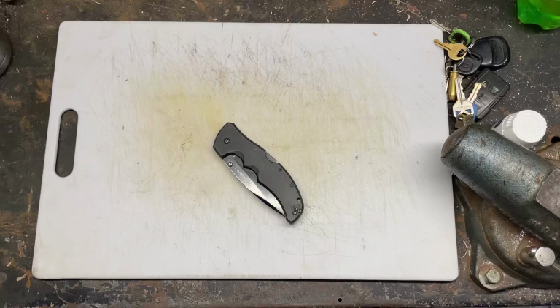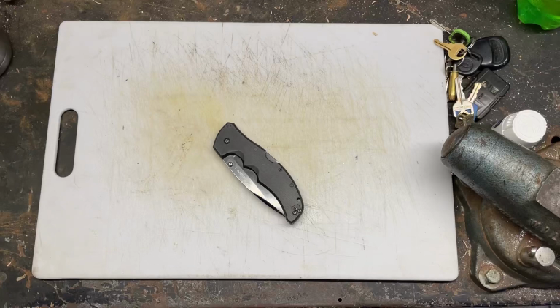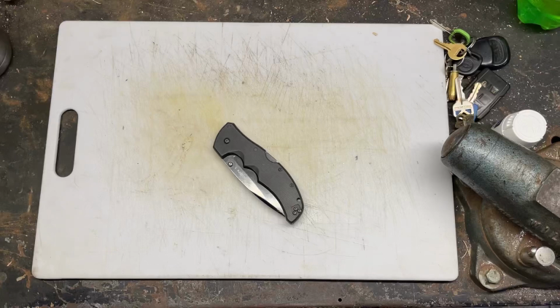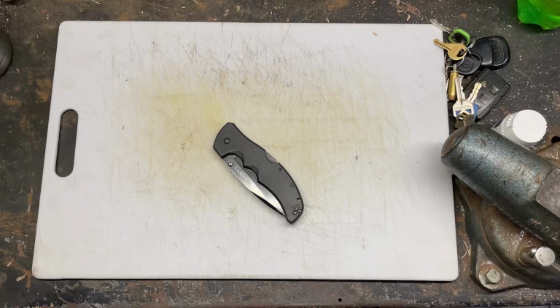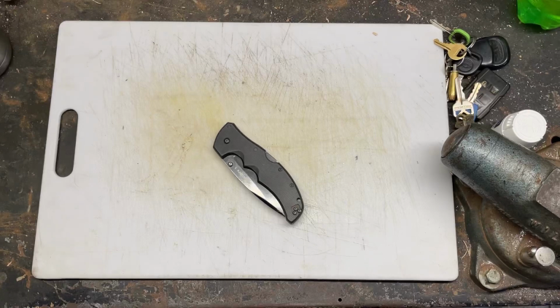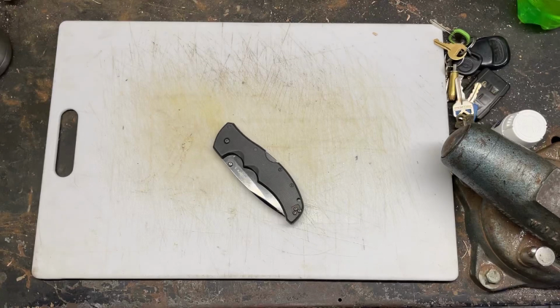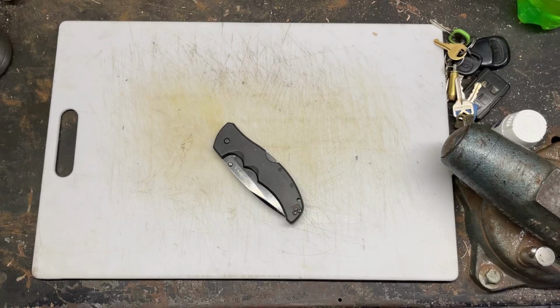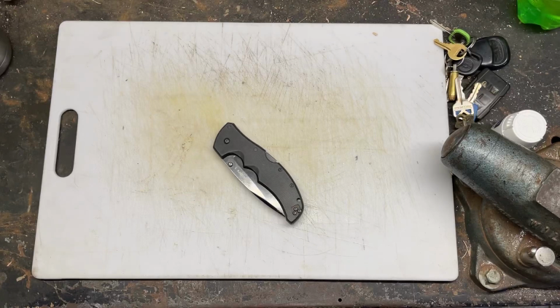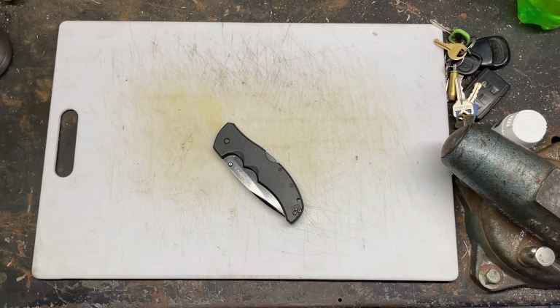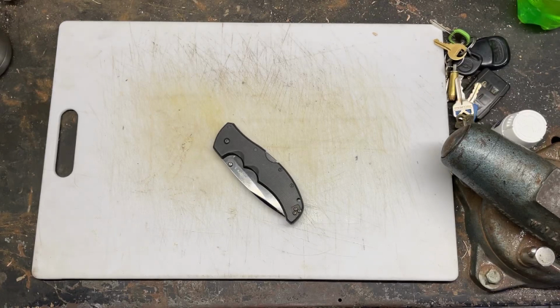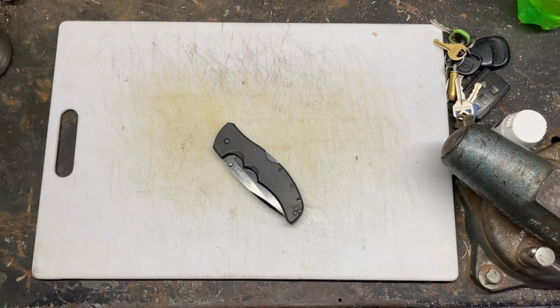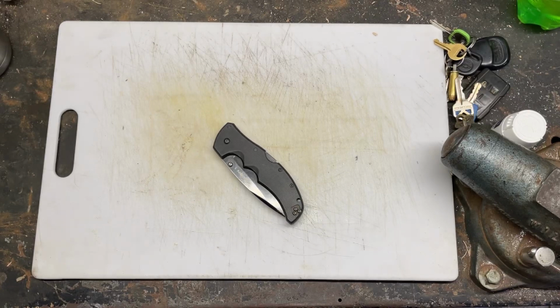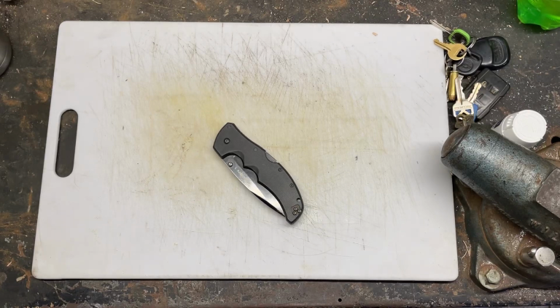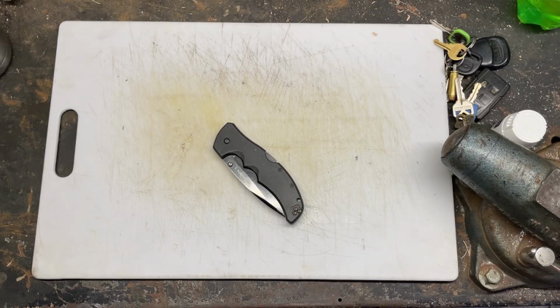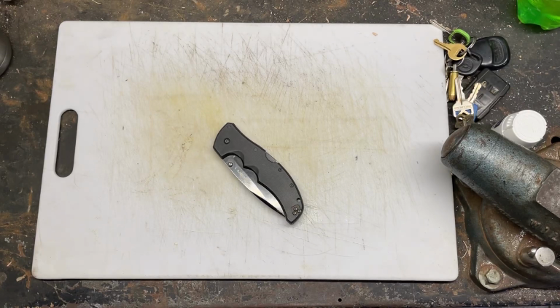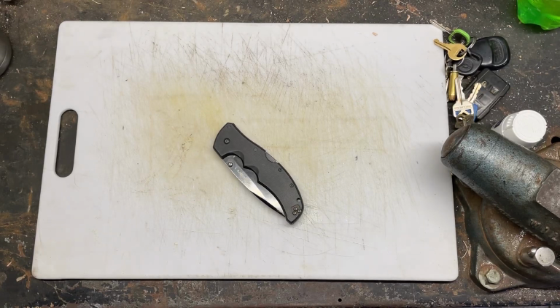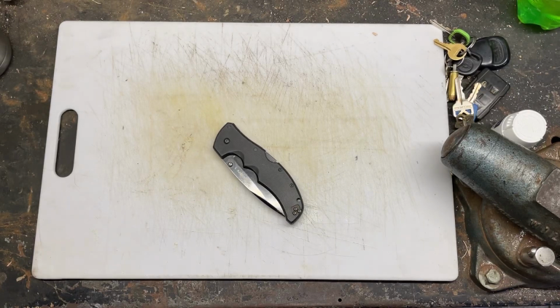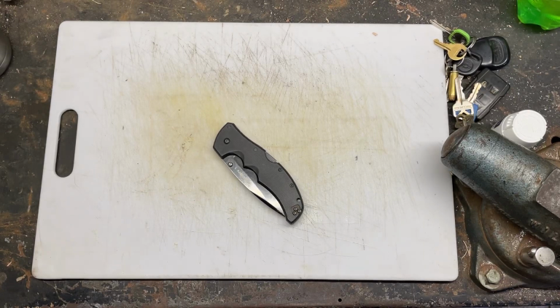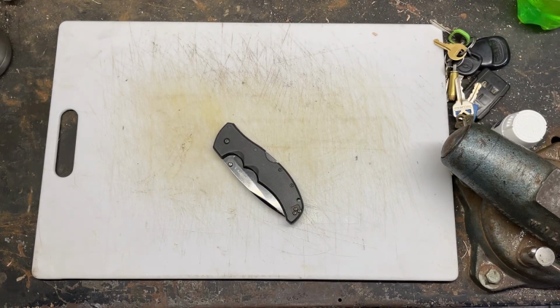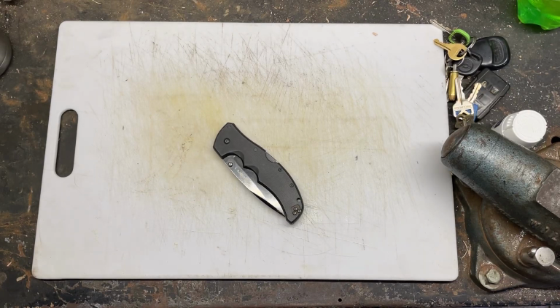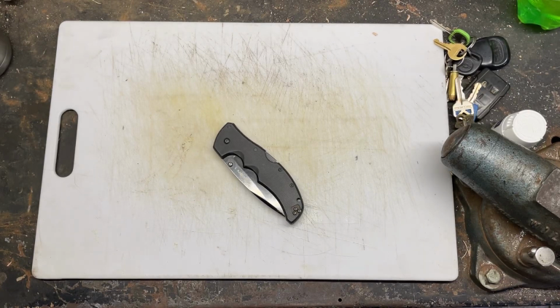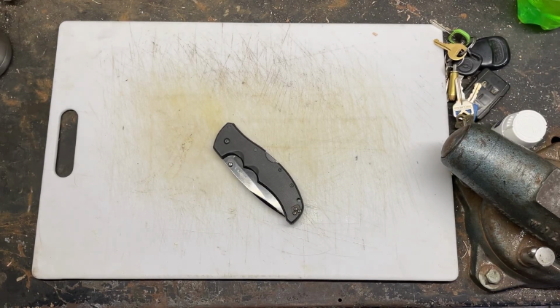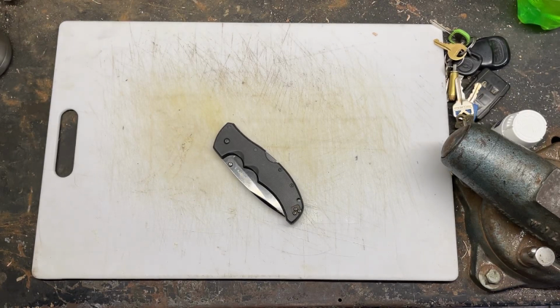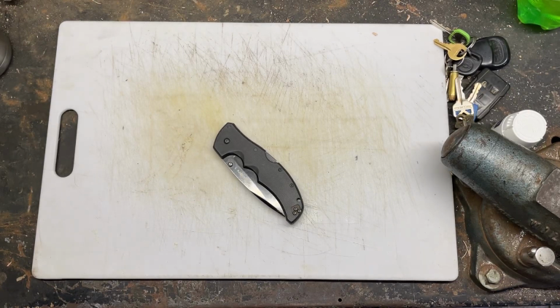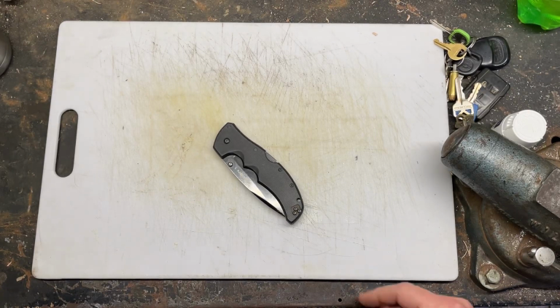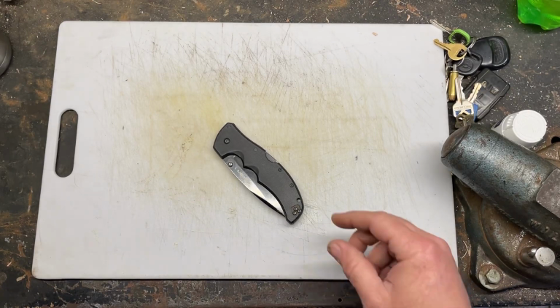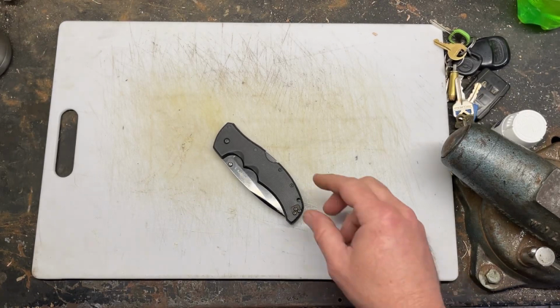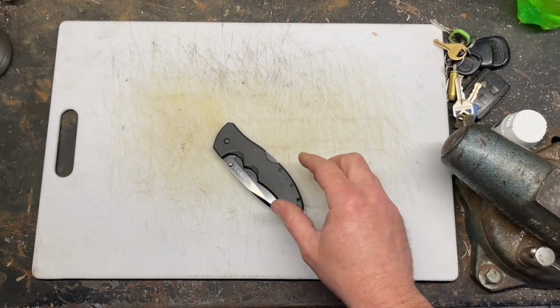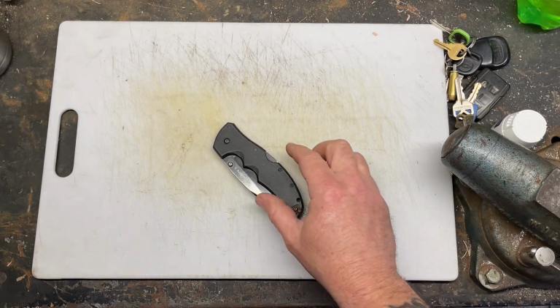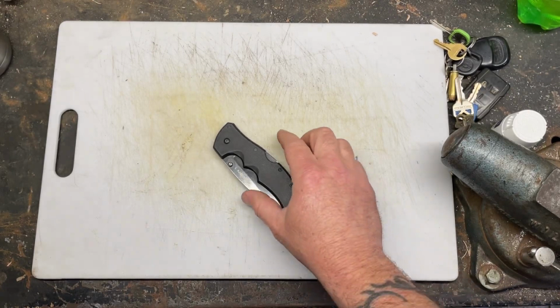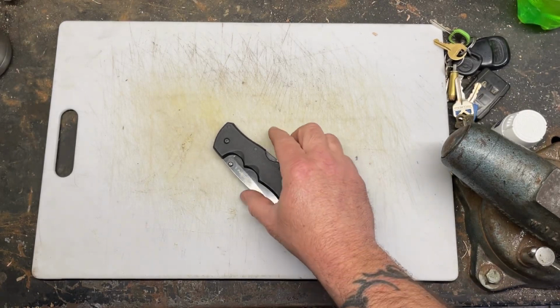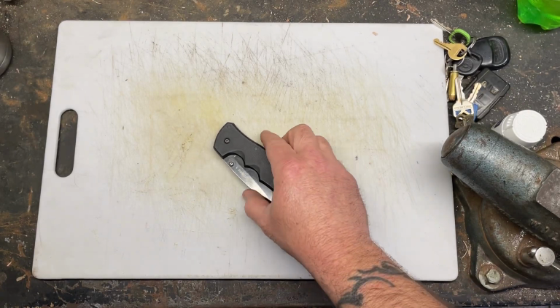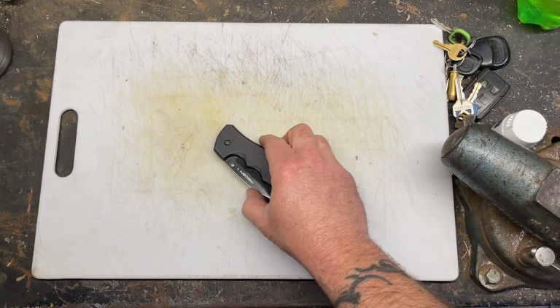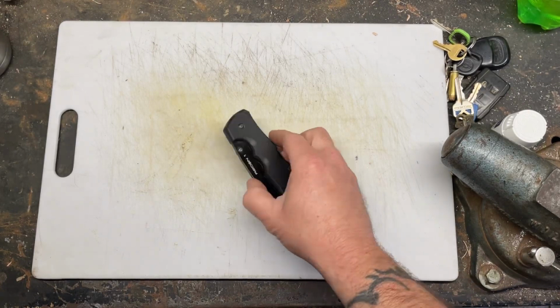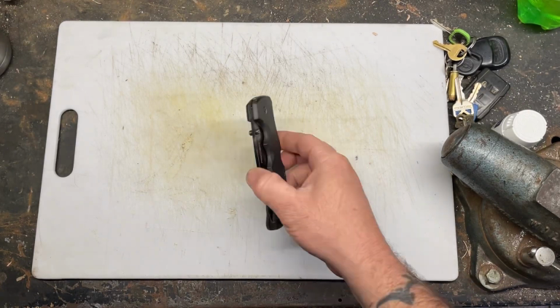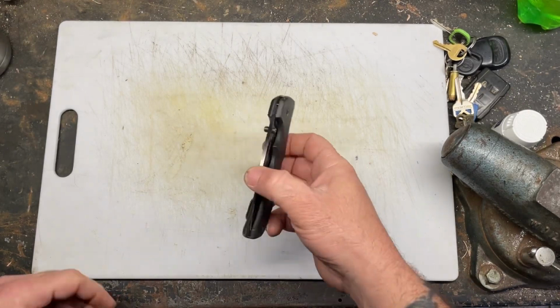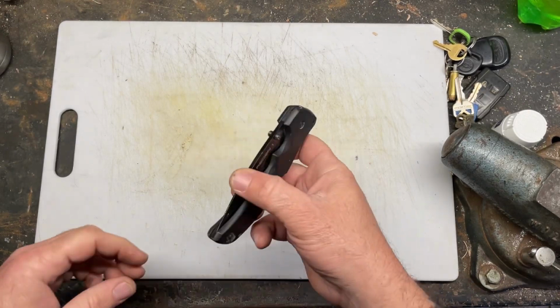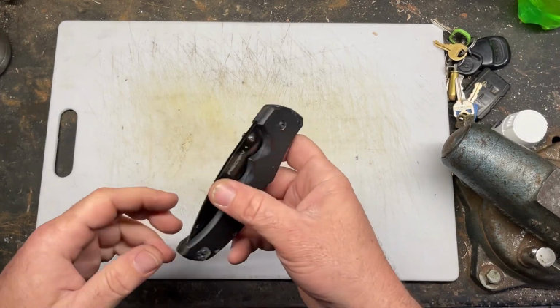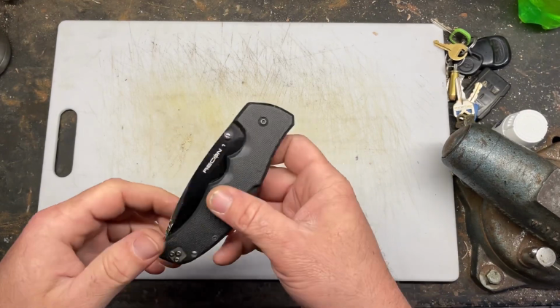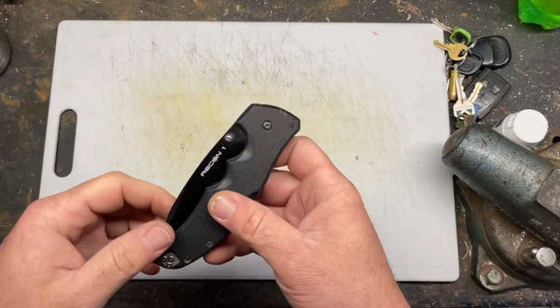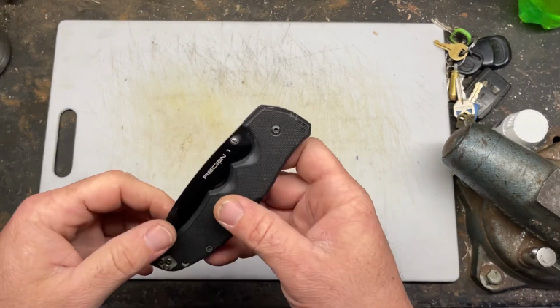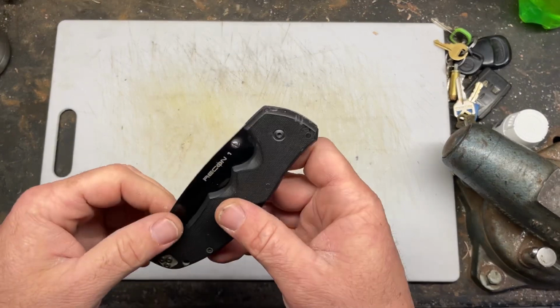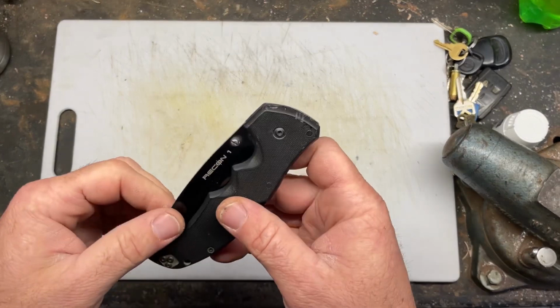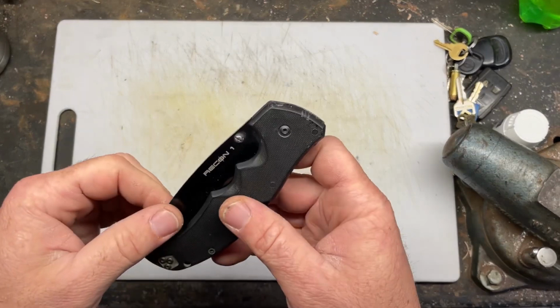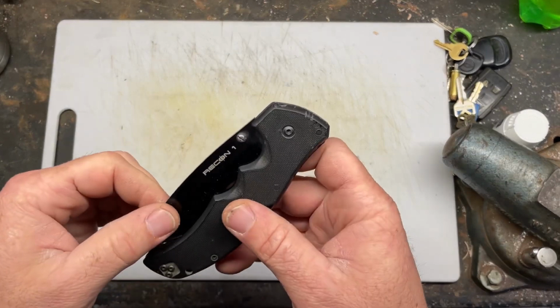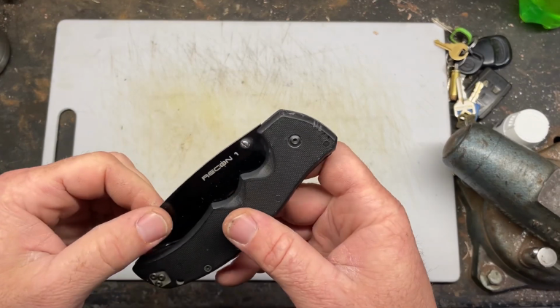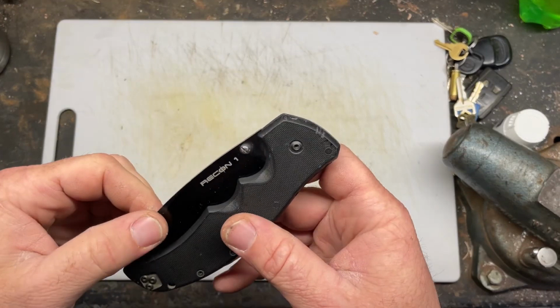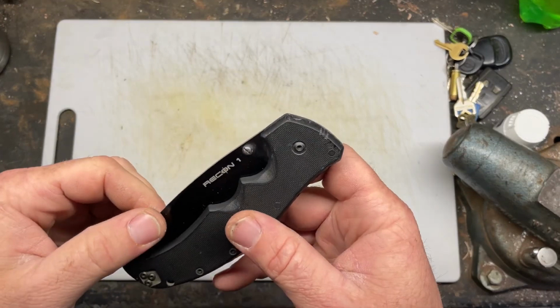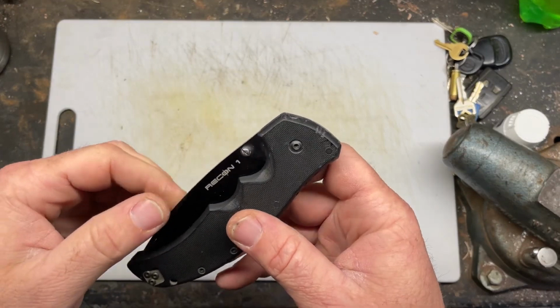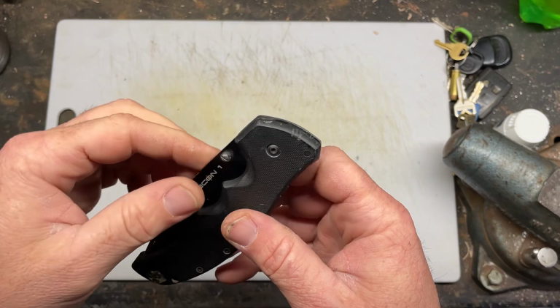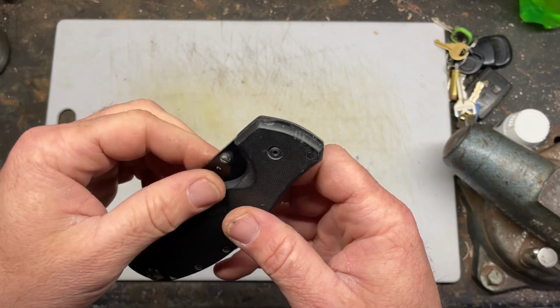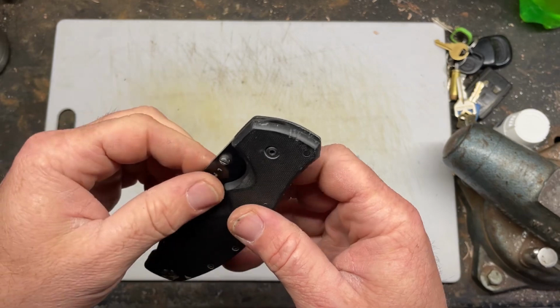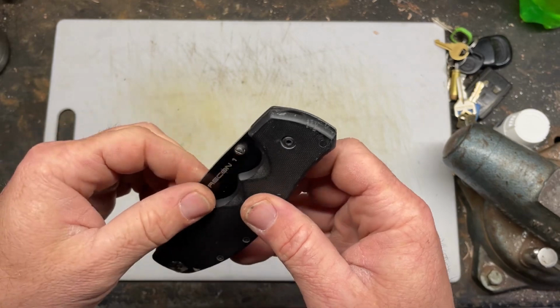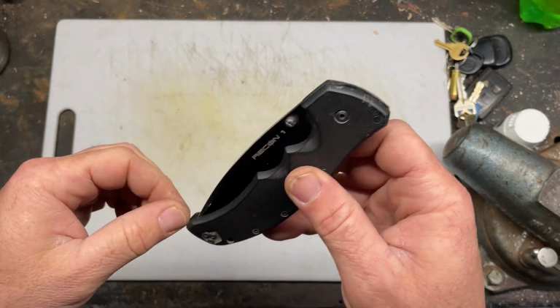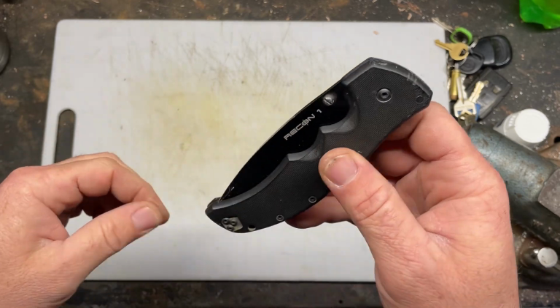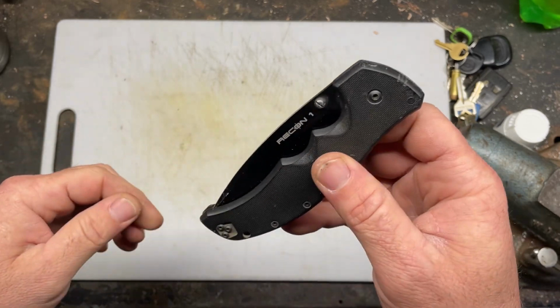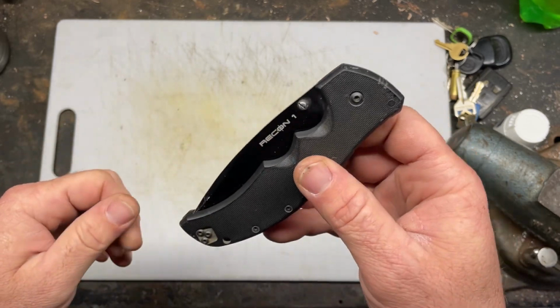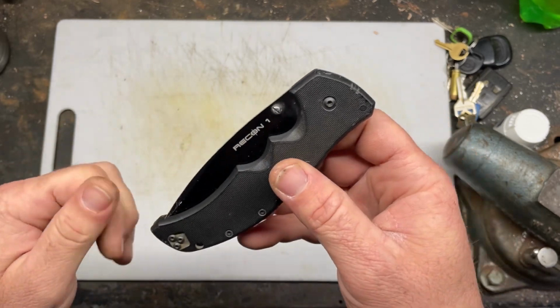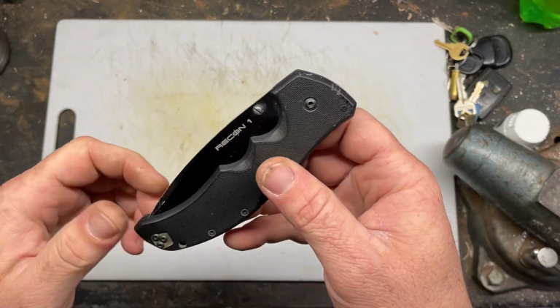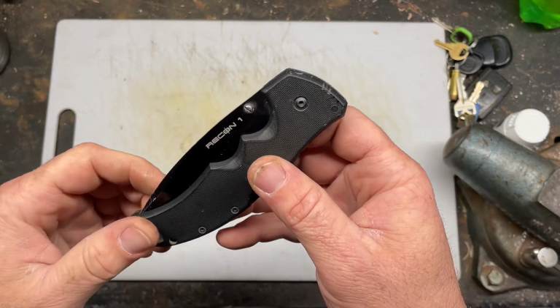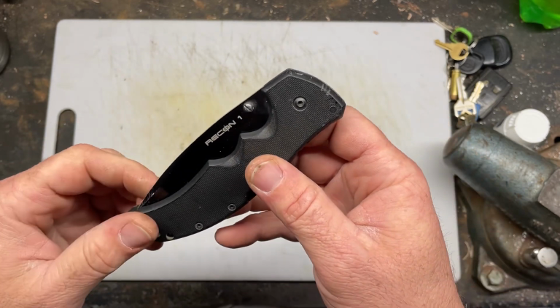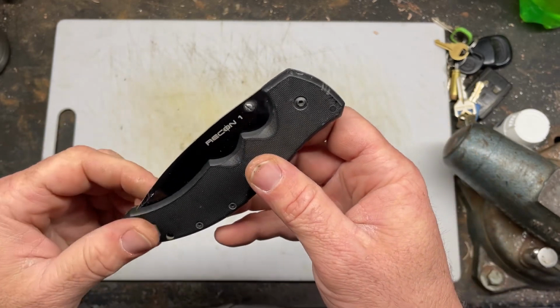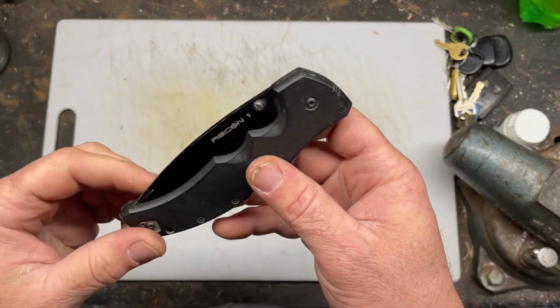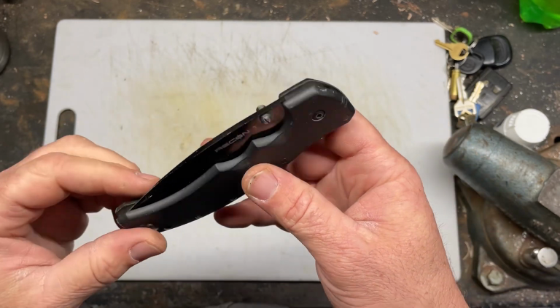Hey YouTube, PeterbiltKnifeGuy. This is a little review of my Recon 1 — I almost said Recon Scout.